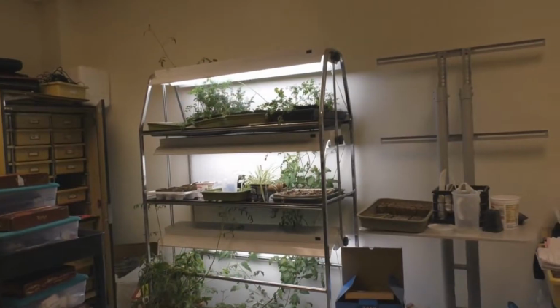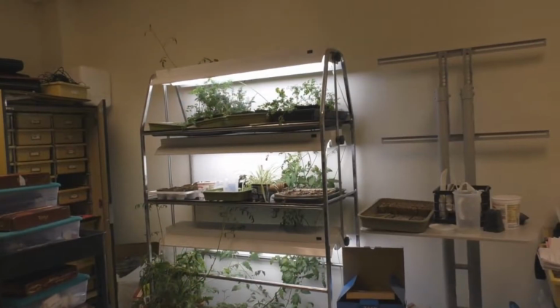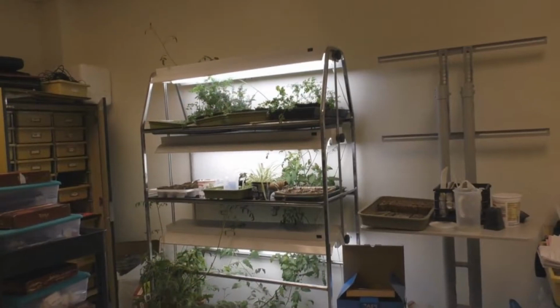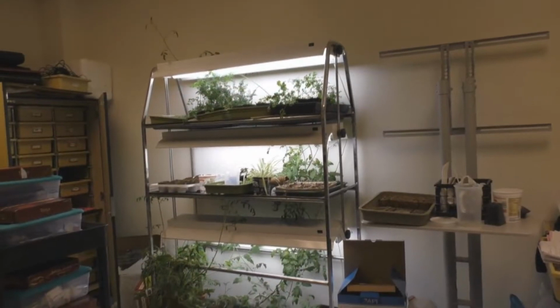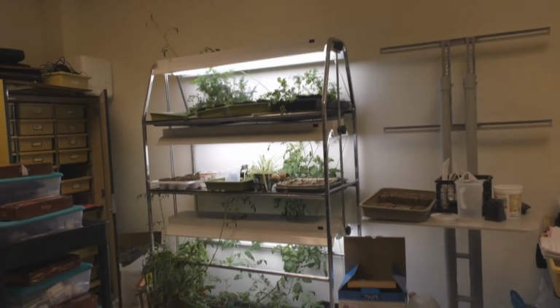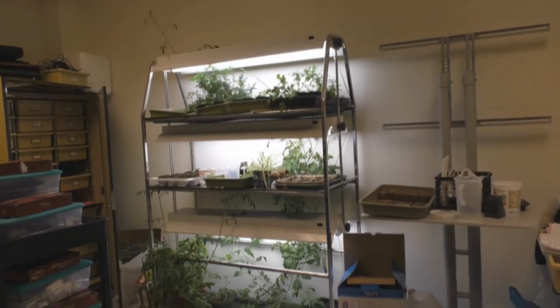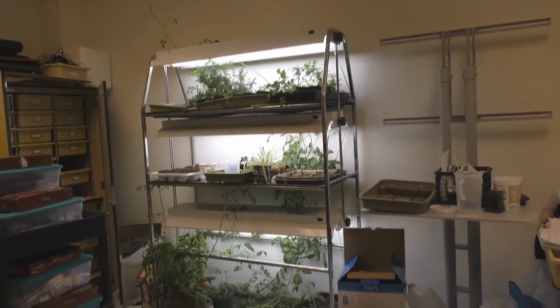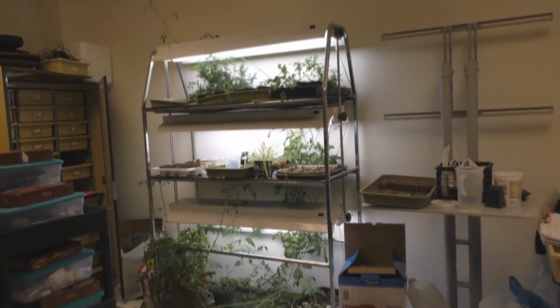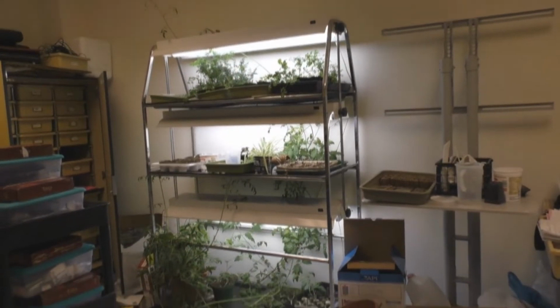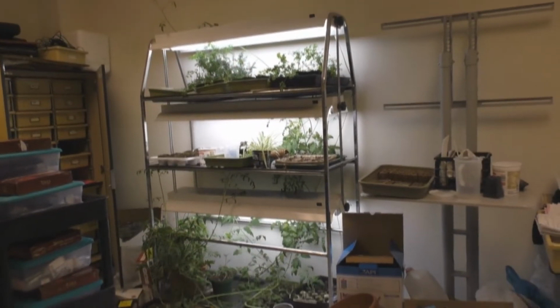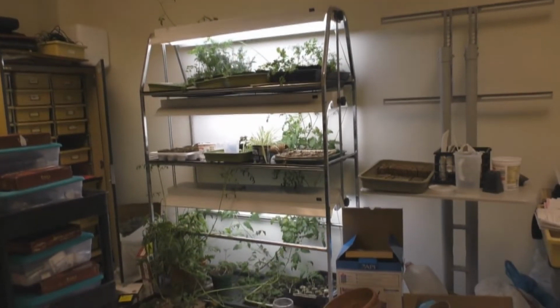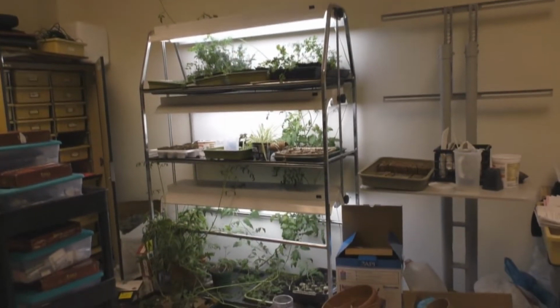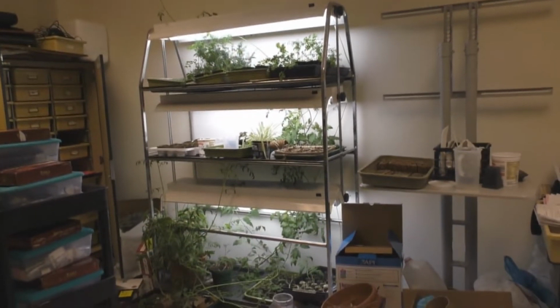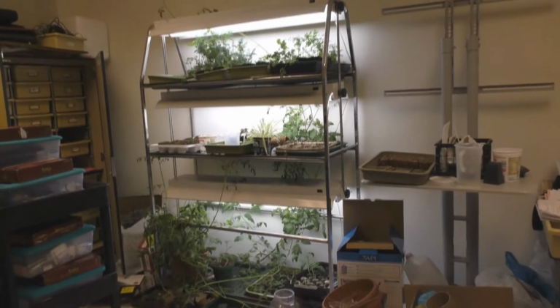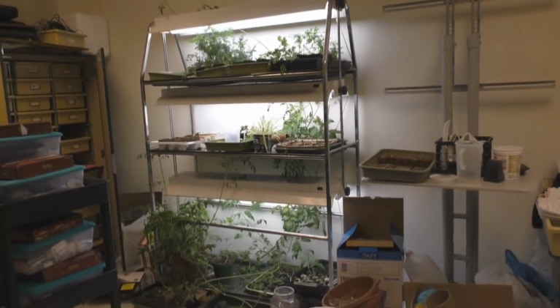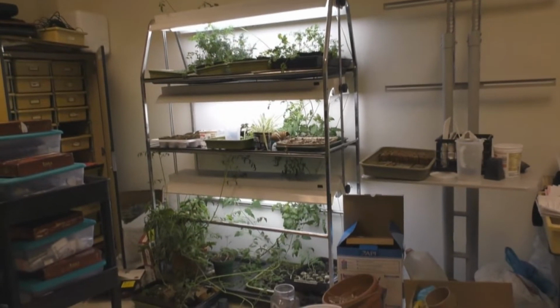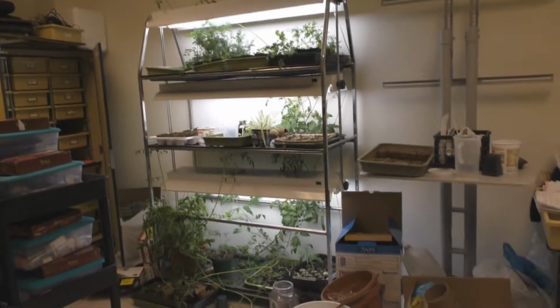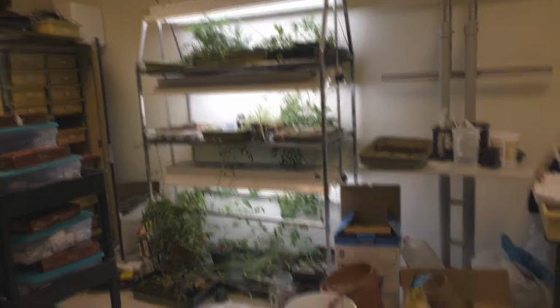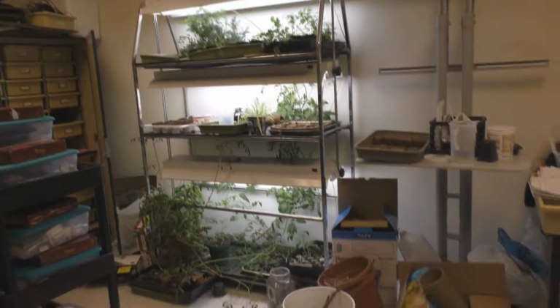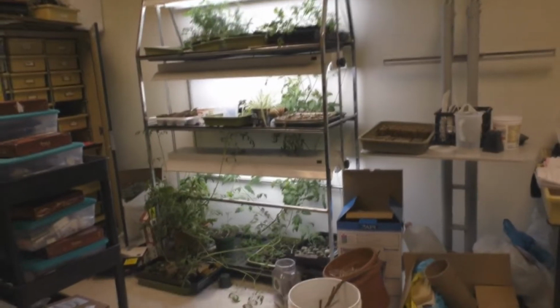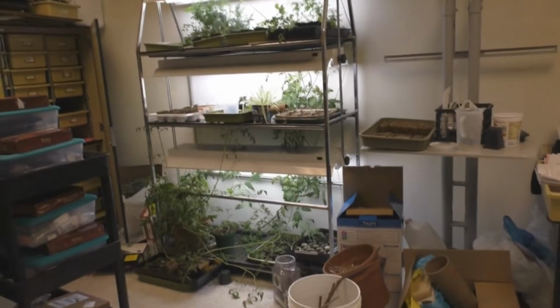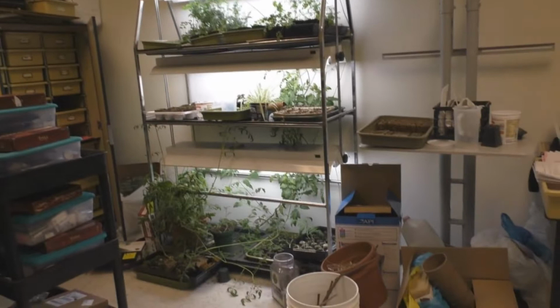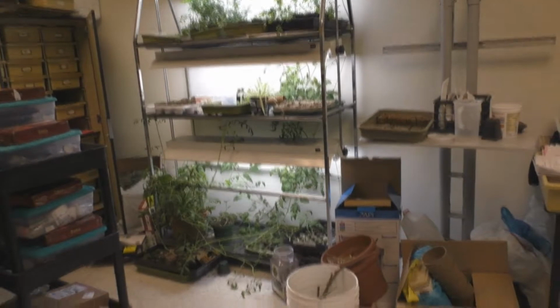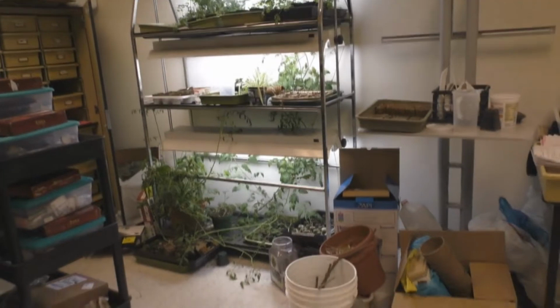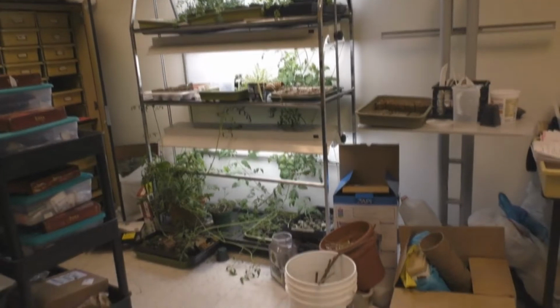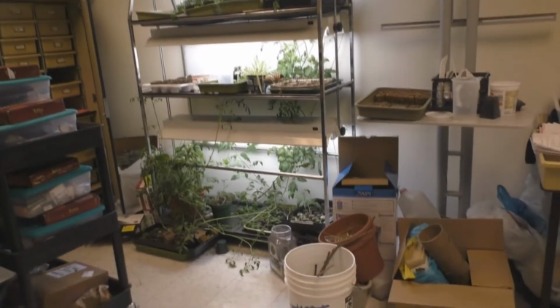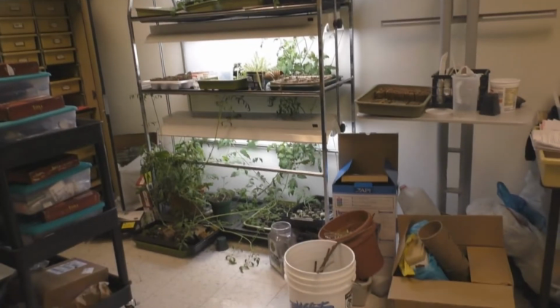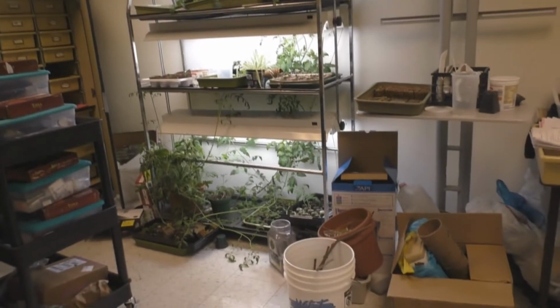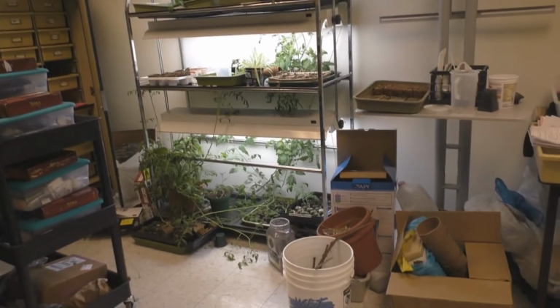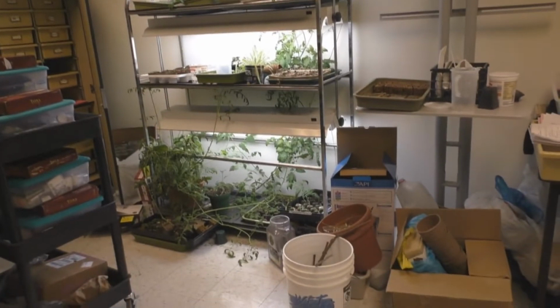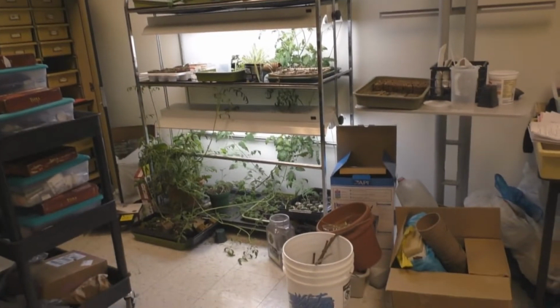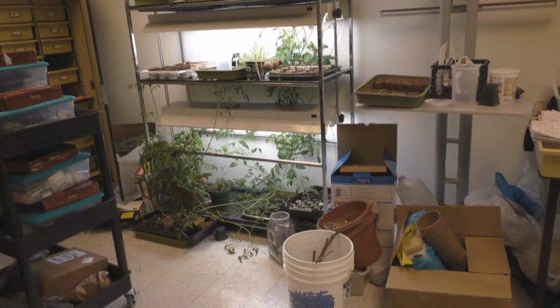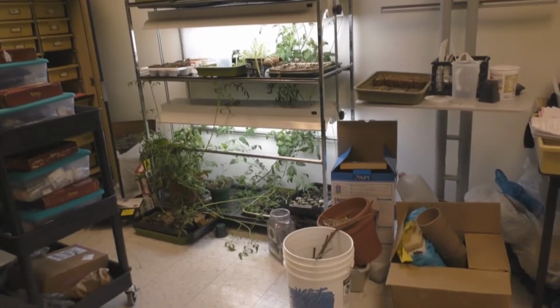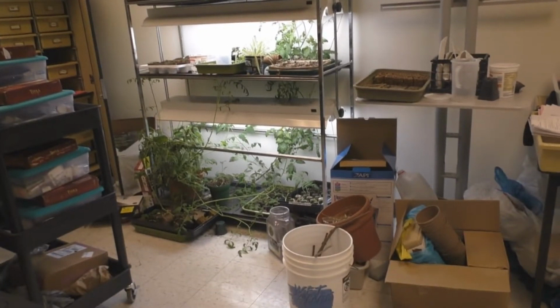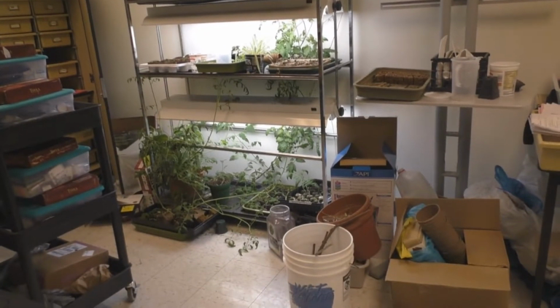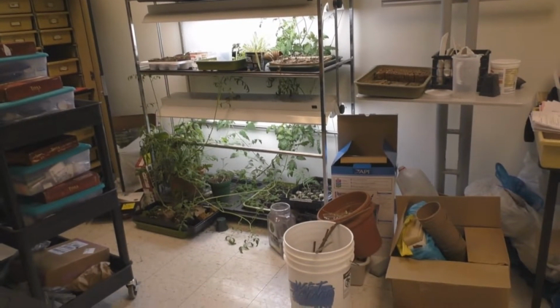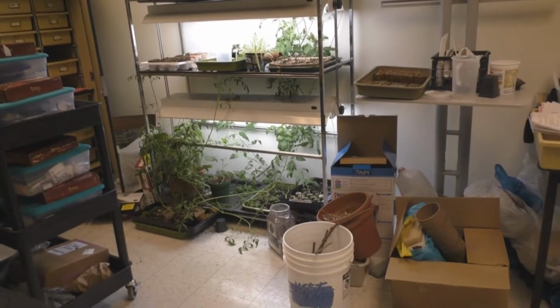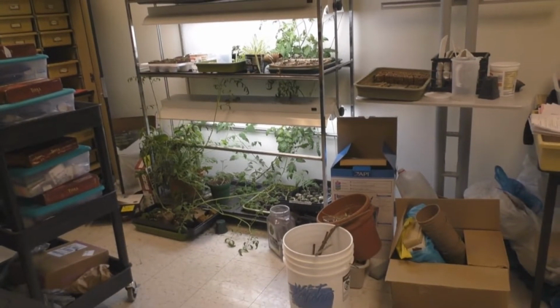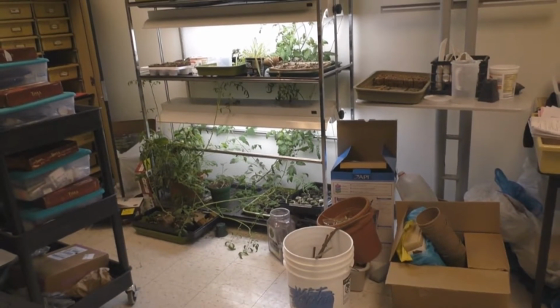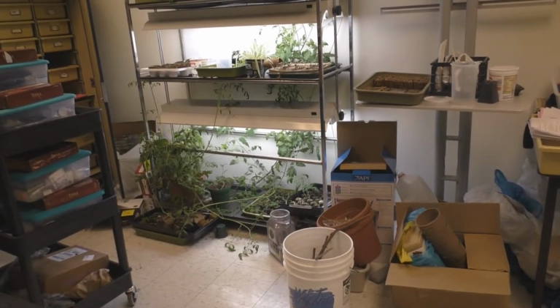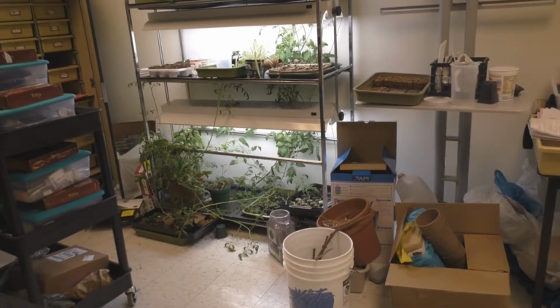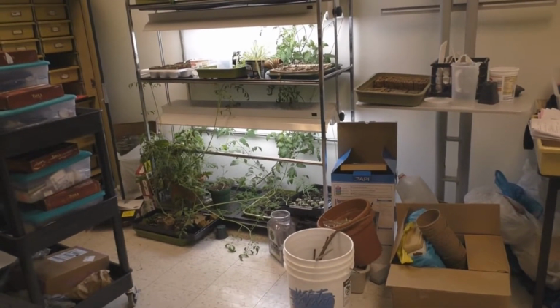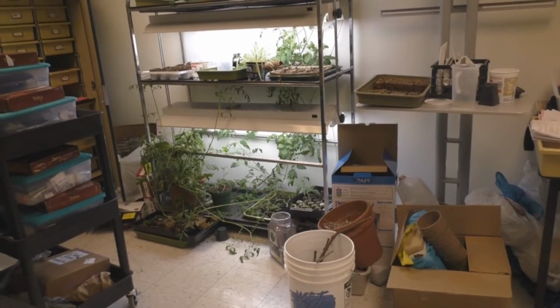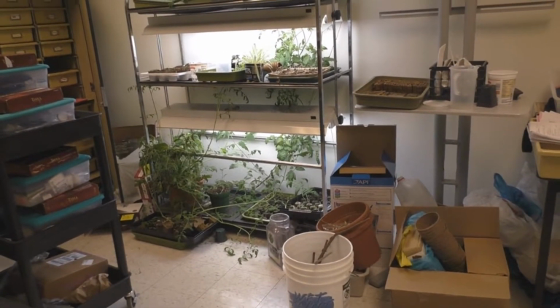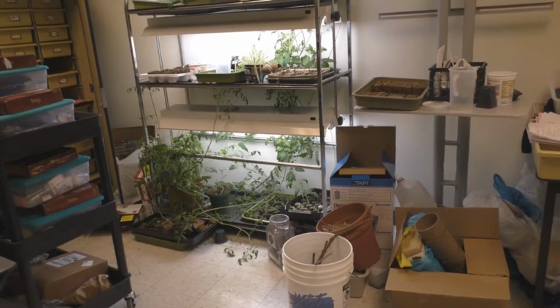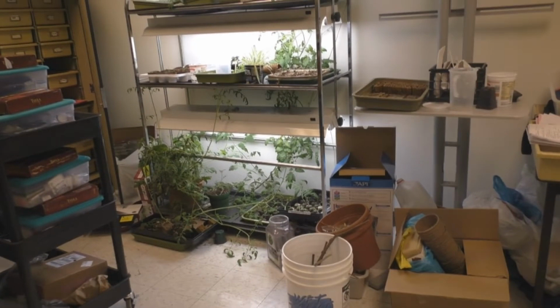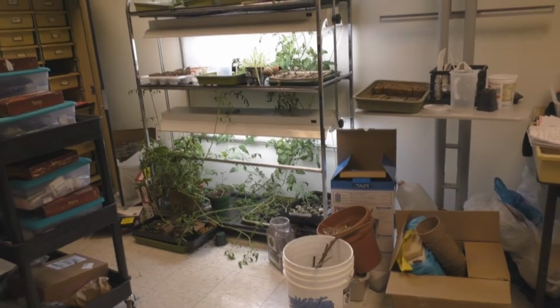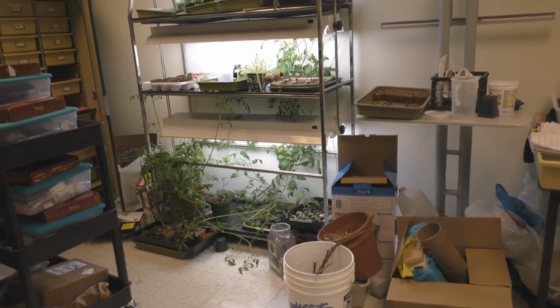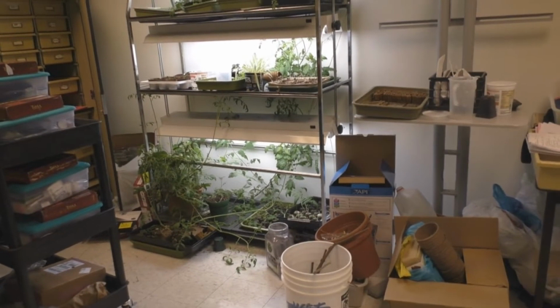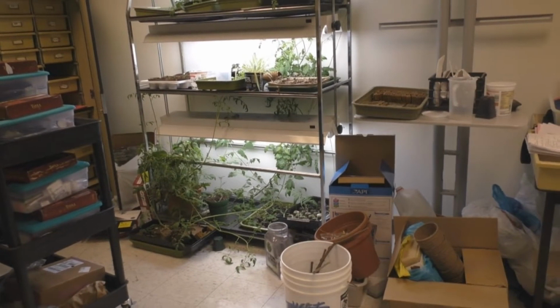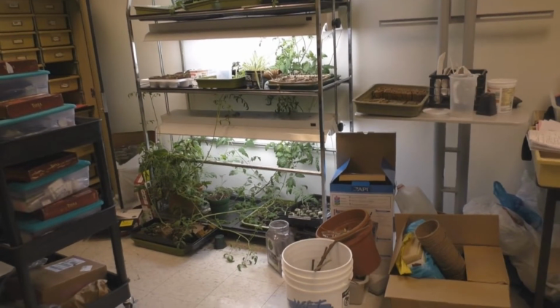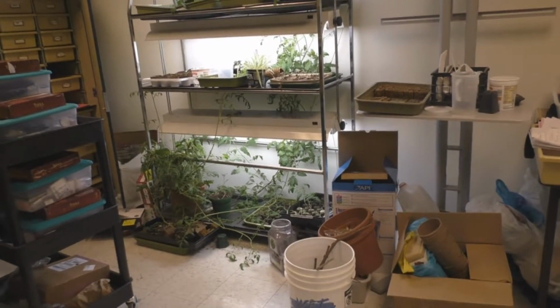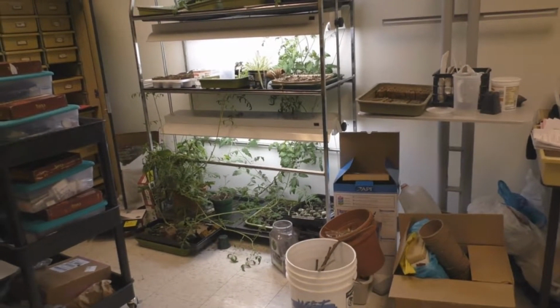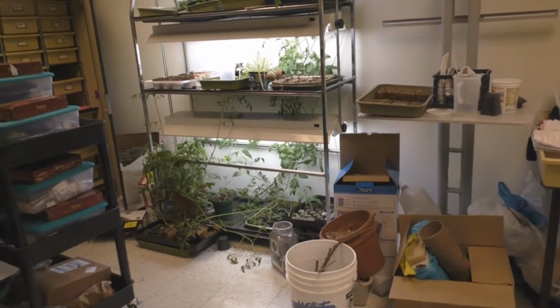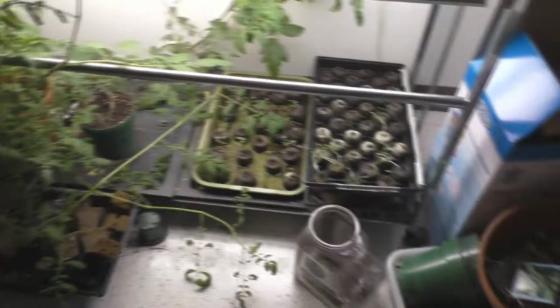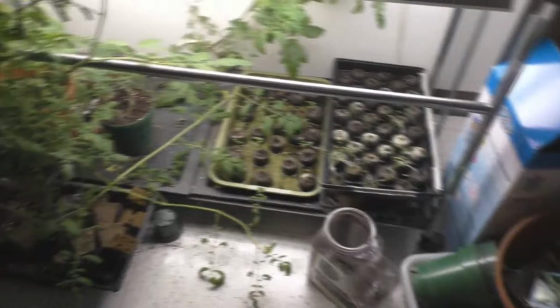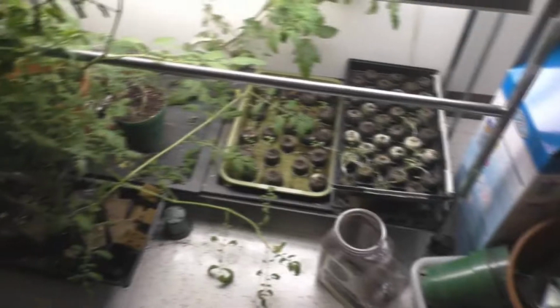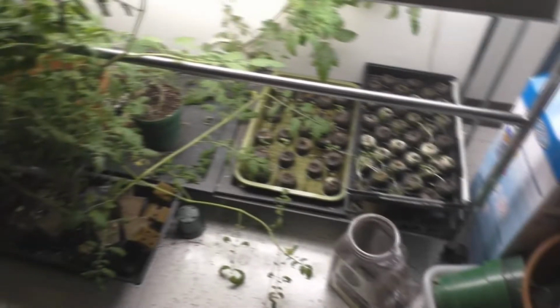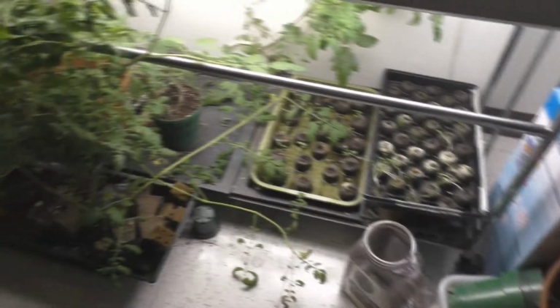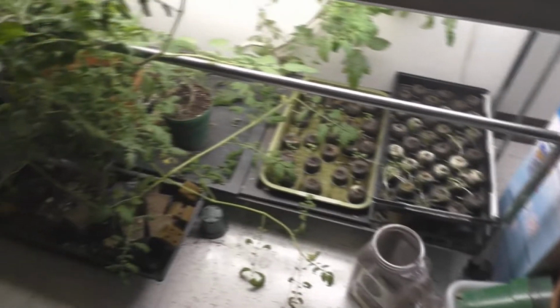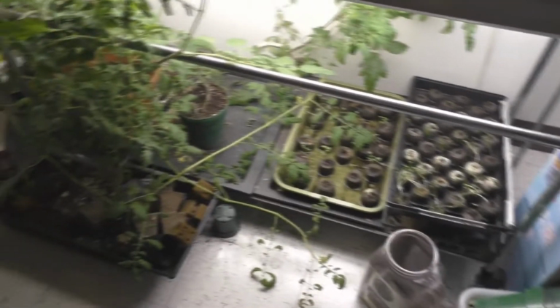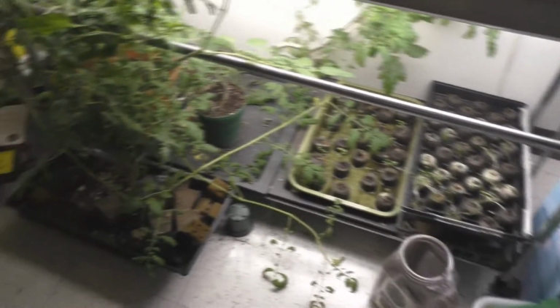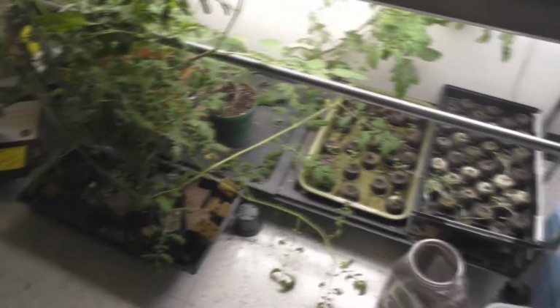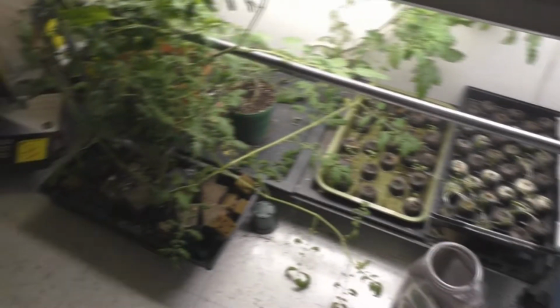In the classroom closet we keep hydroponic plants. Hydroponics is using fish waste to grow plants without soil.